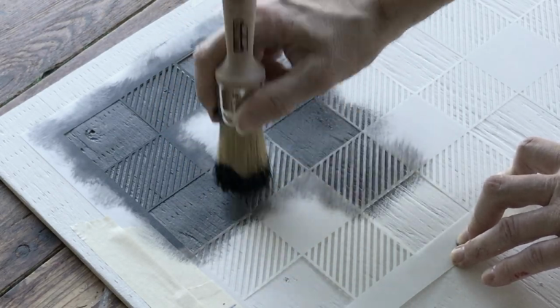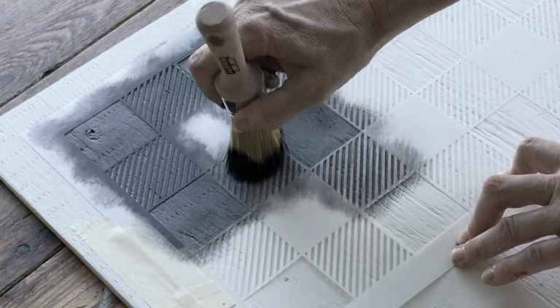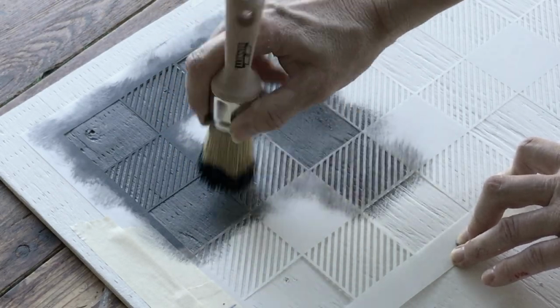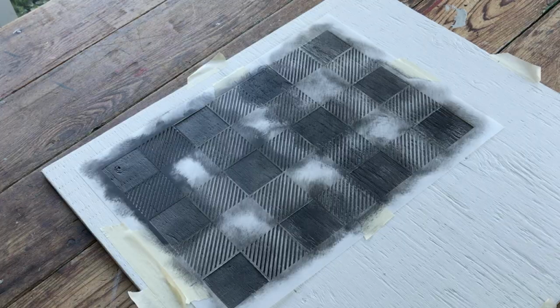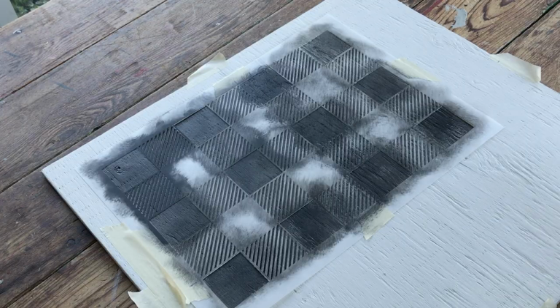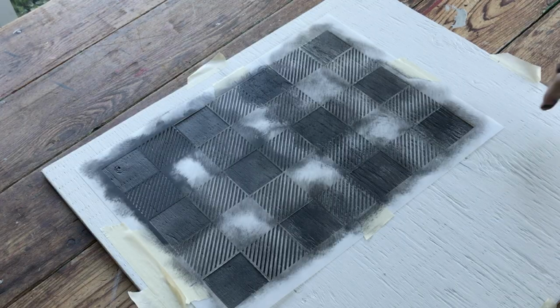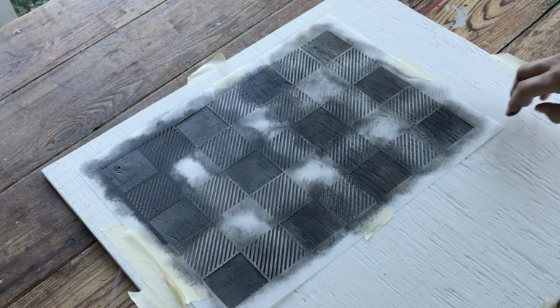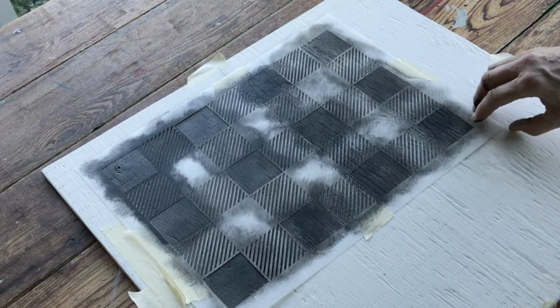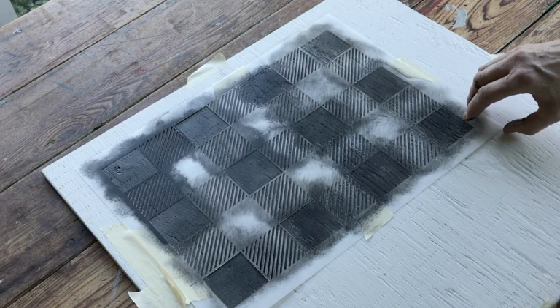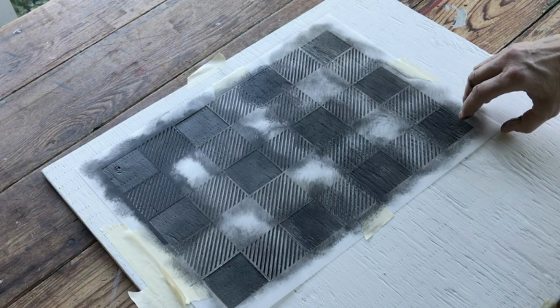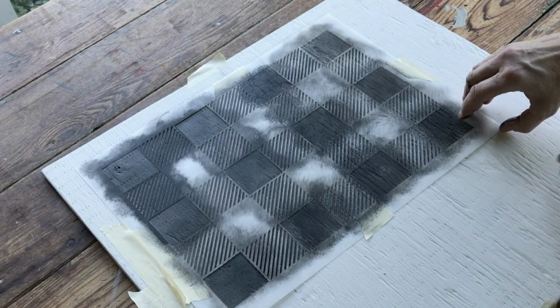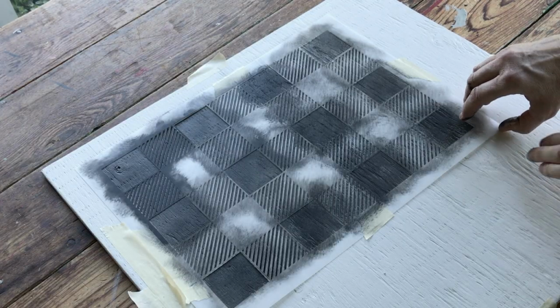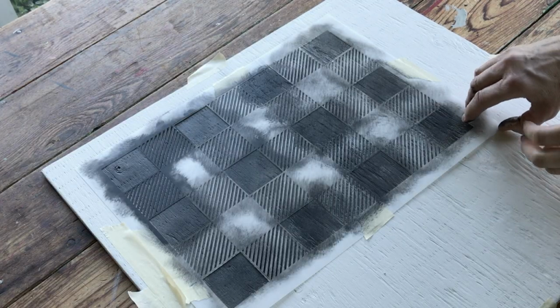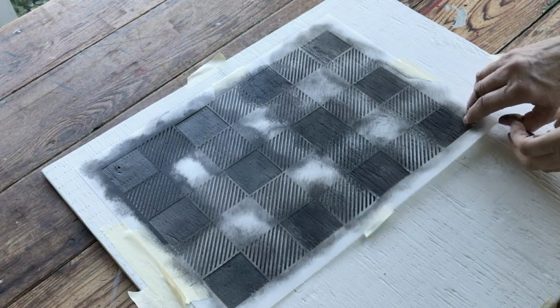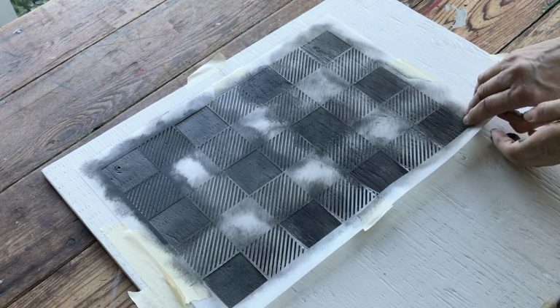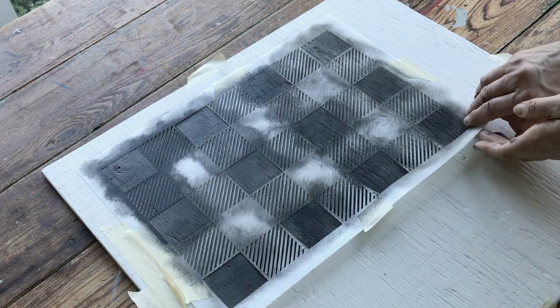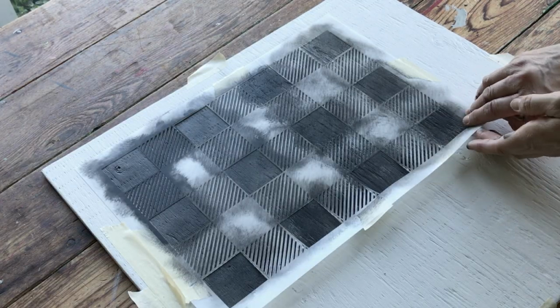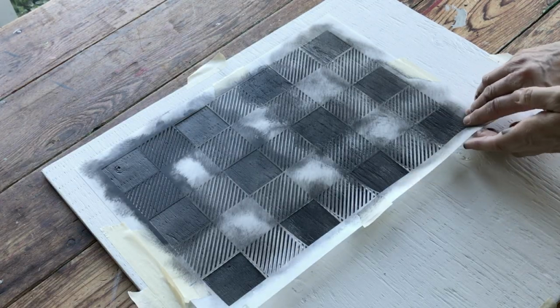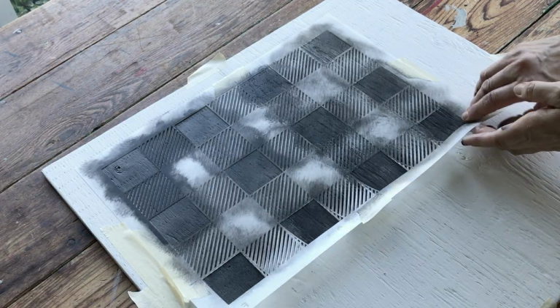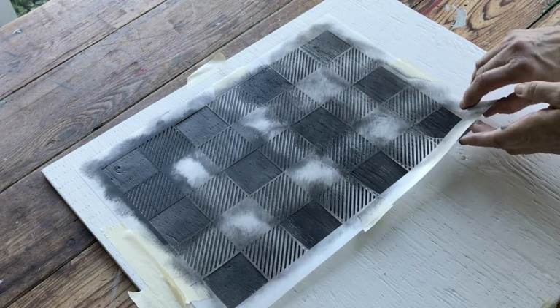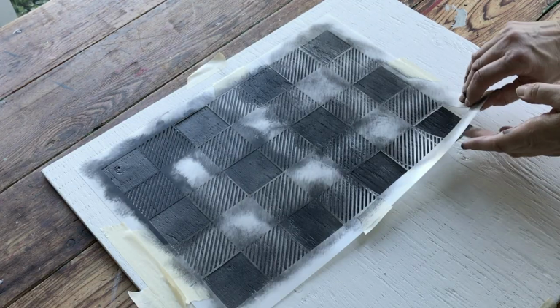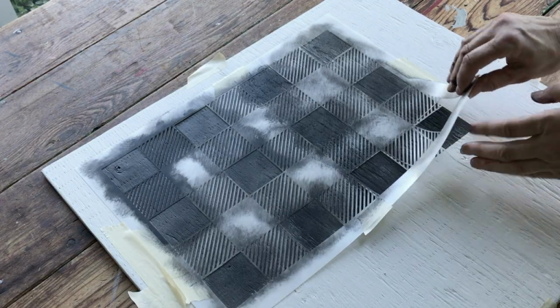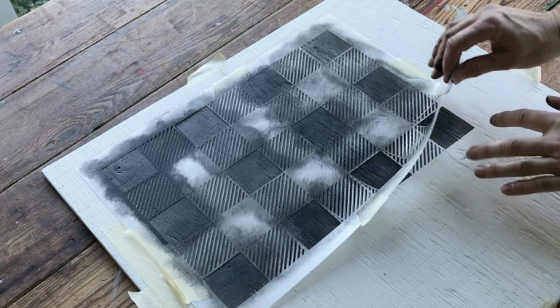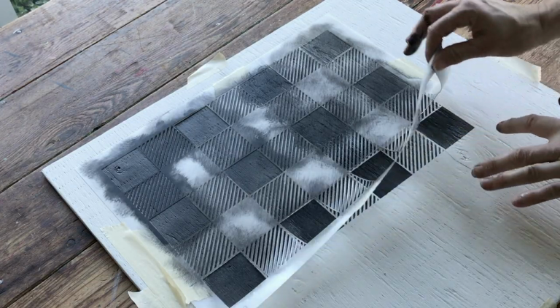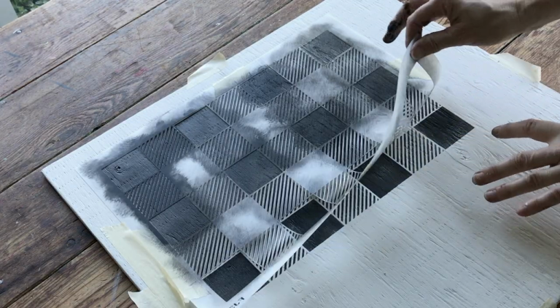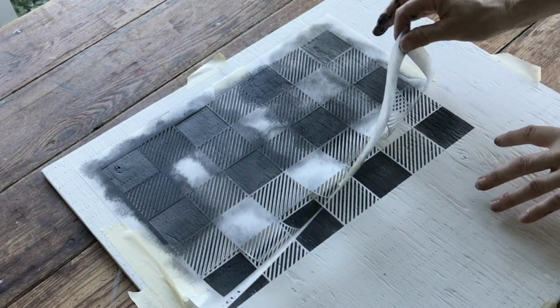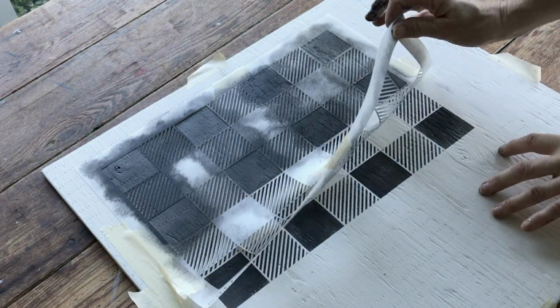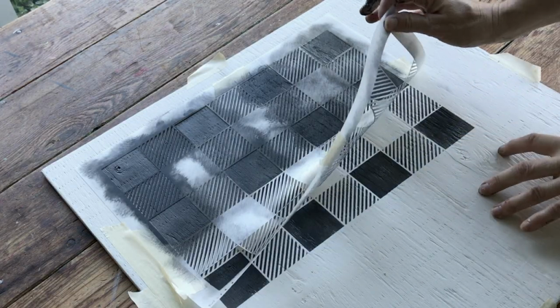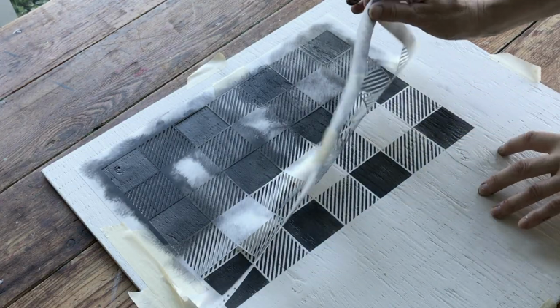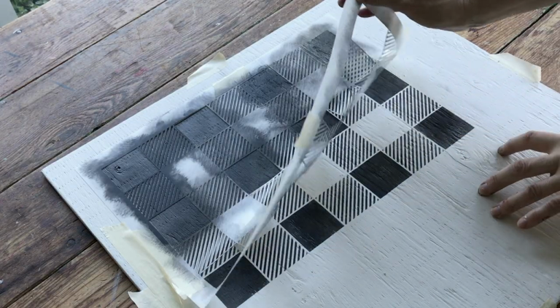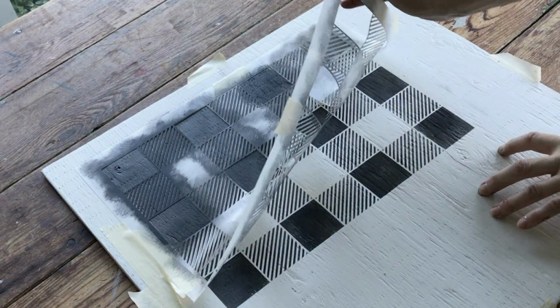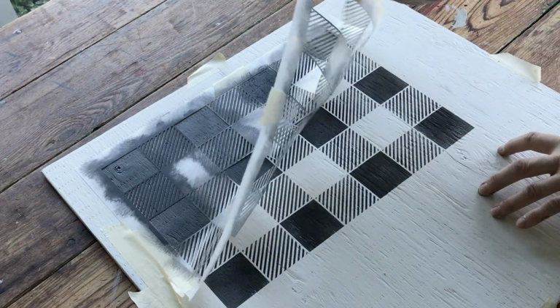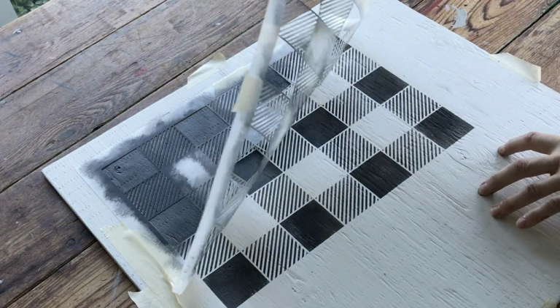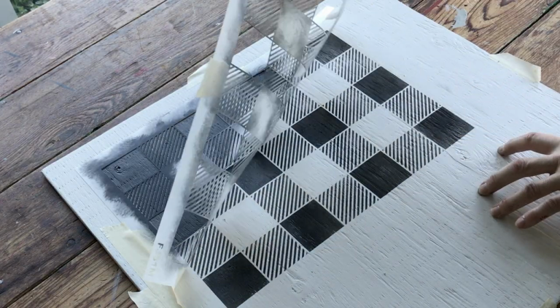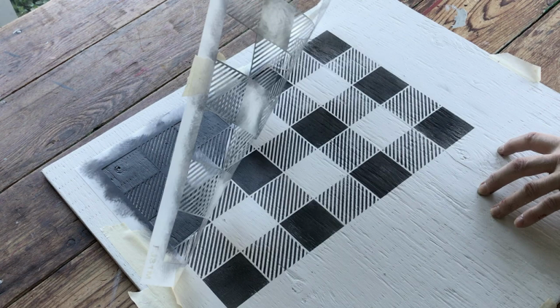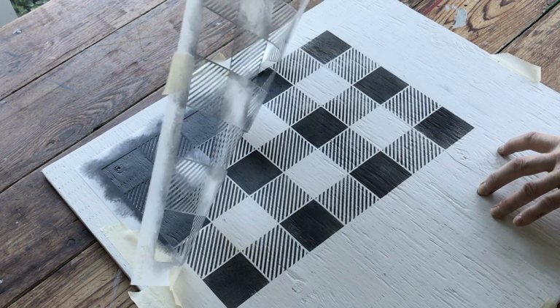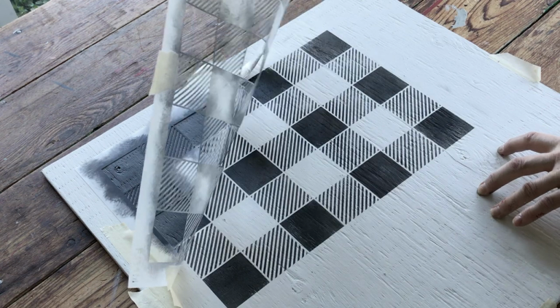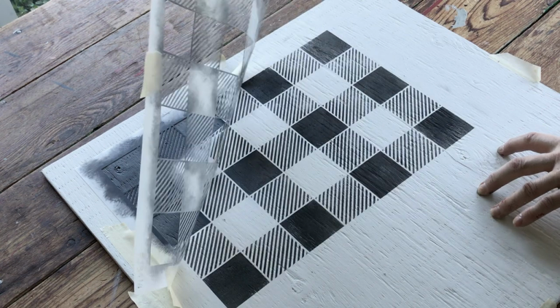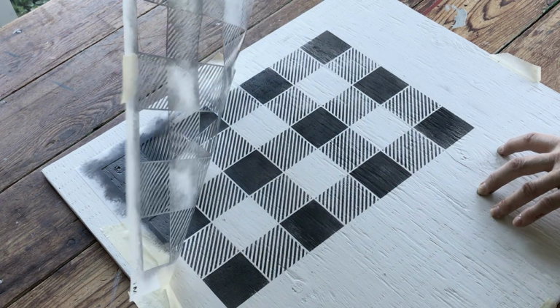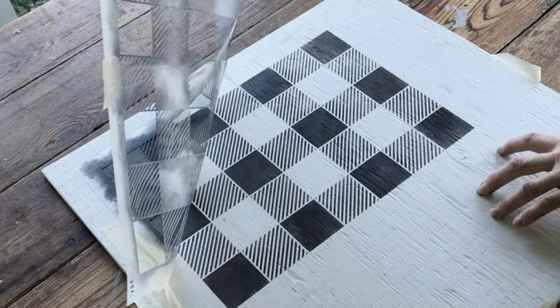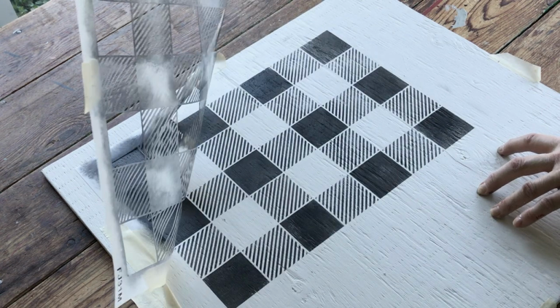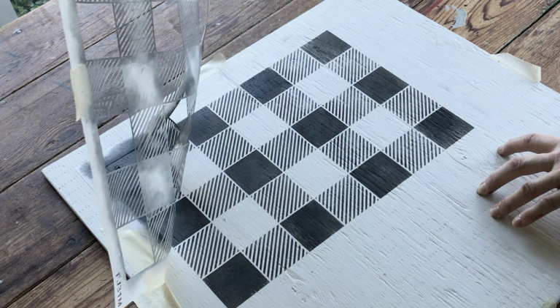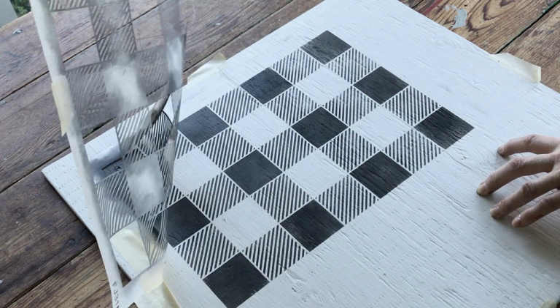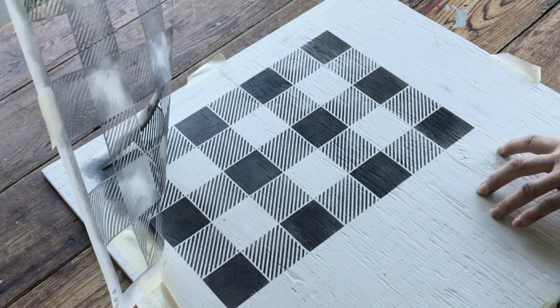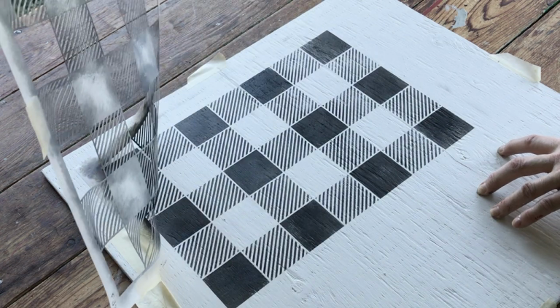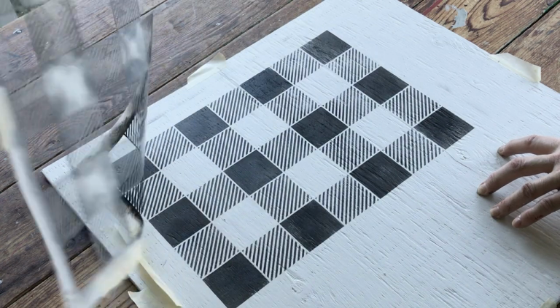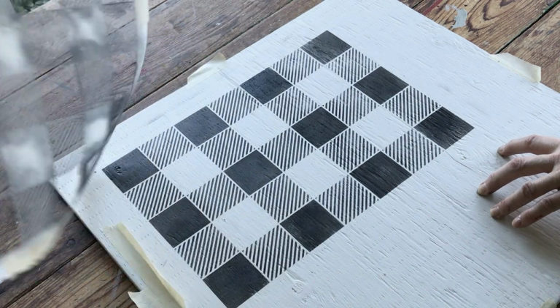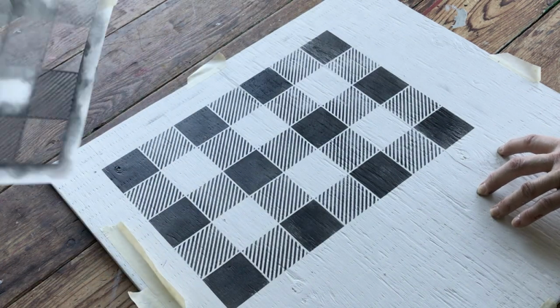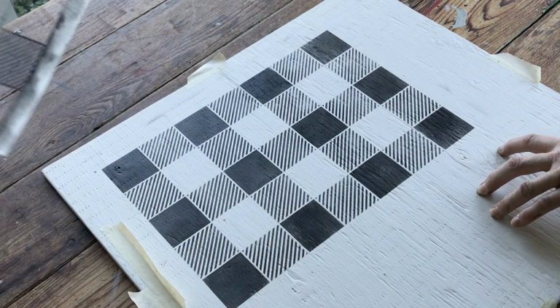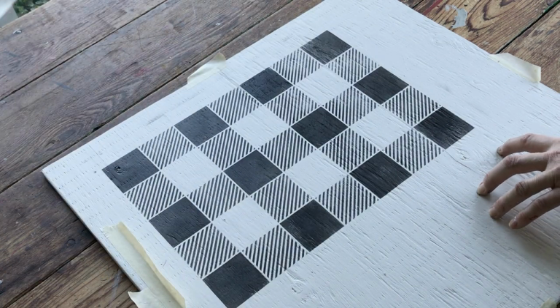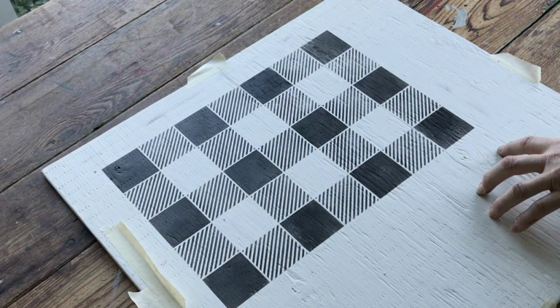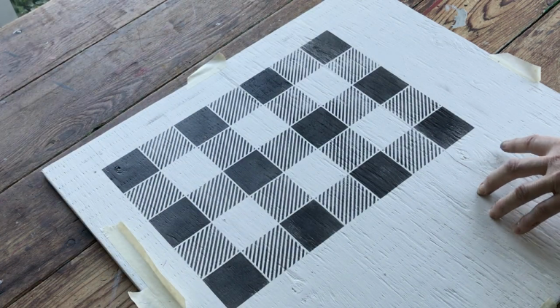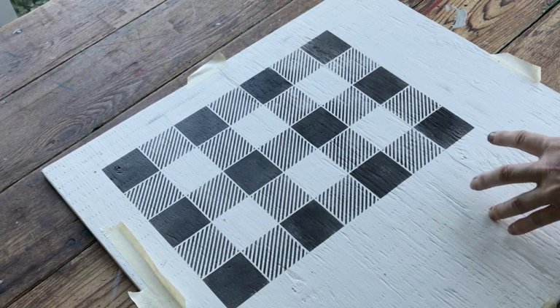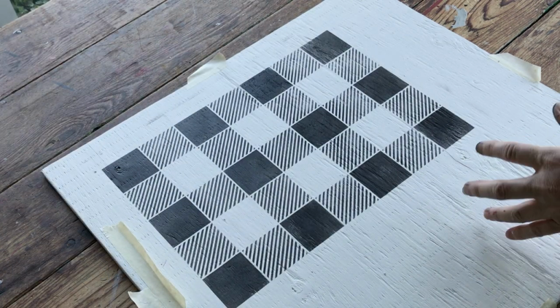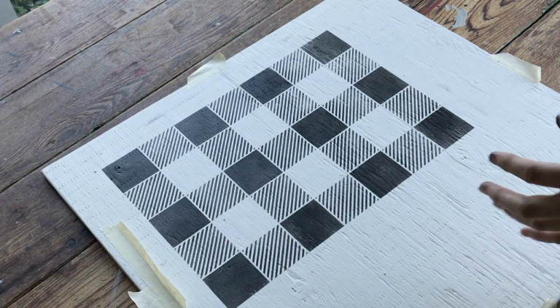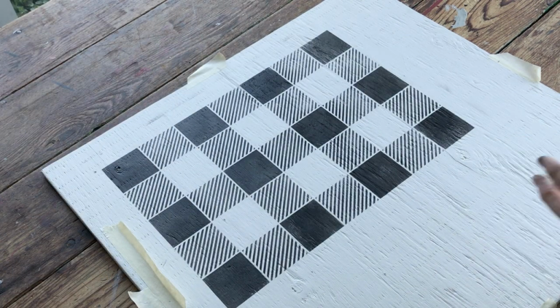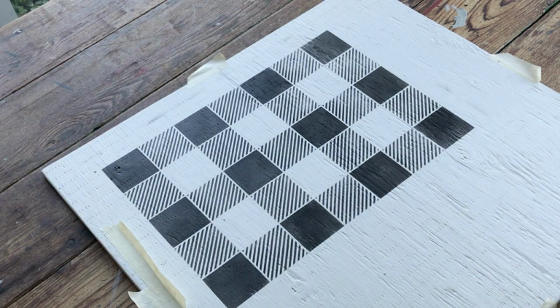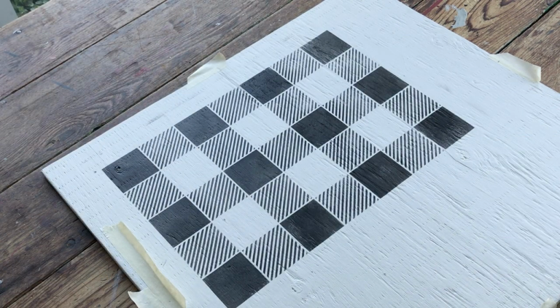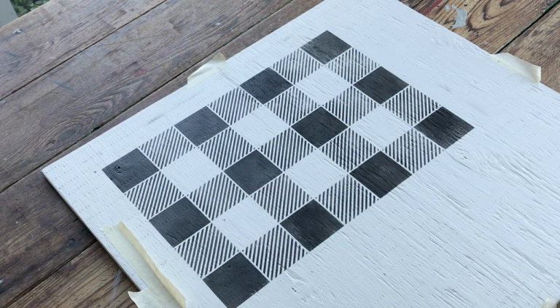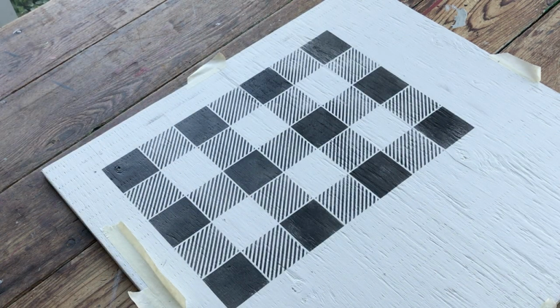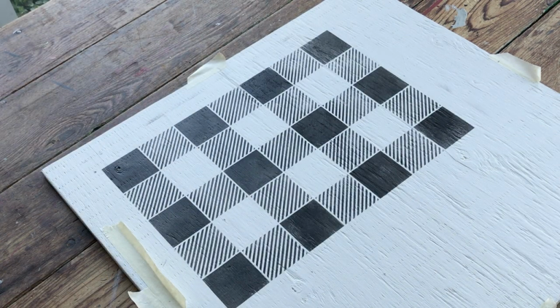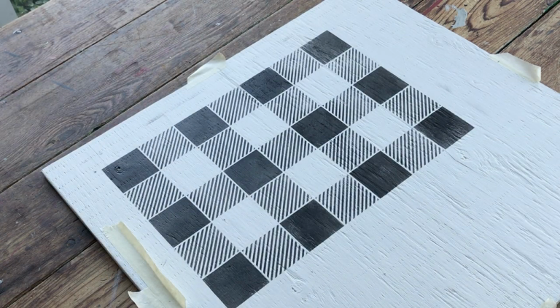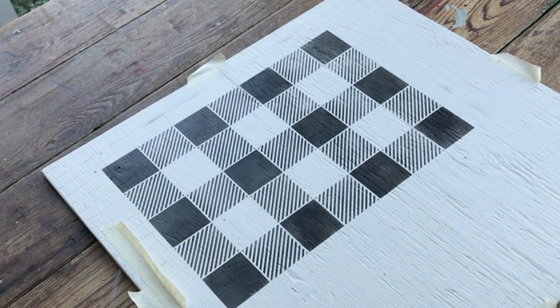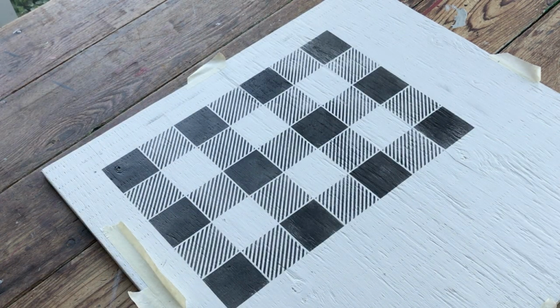Let's check out how that turned out. Absolutely perfect.